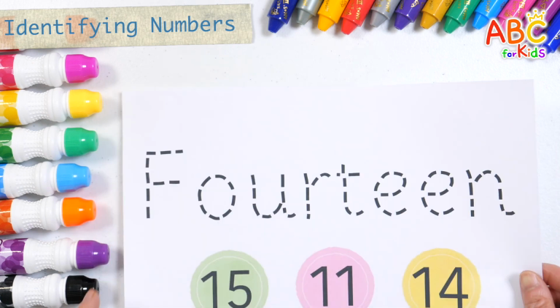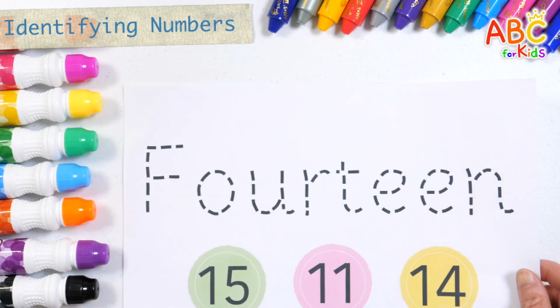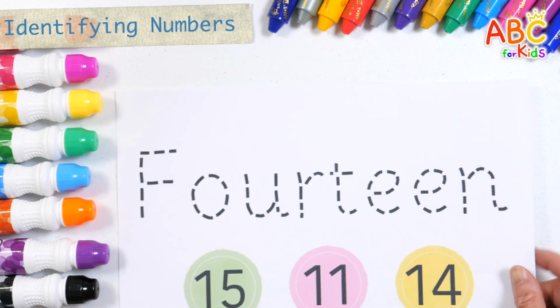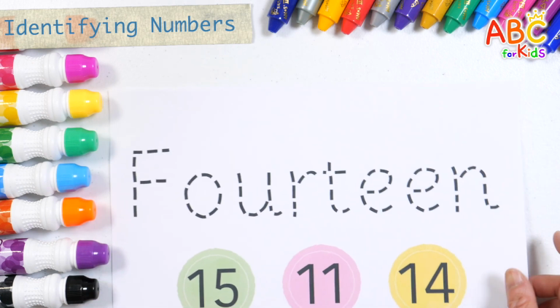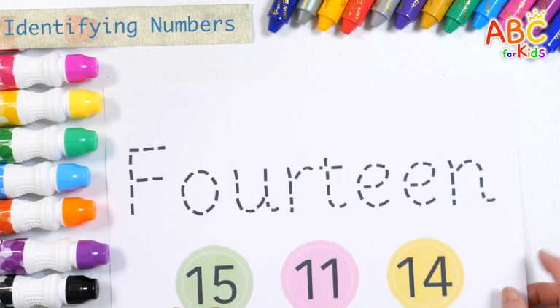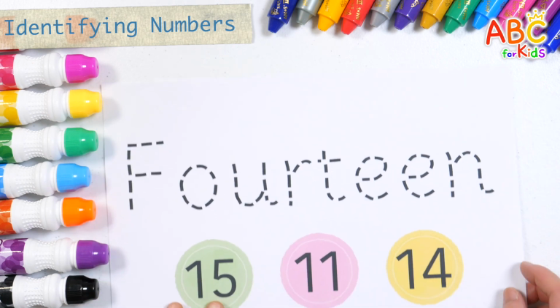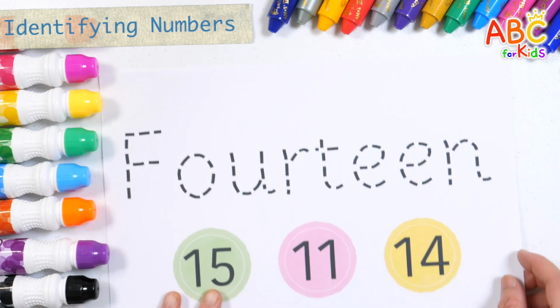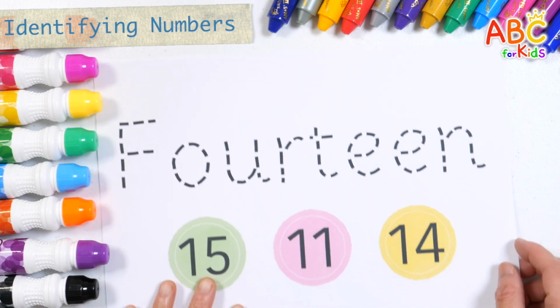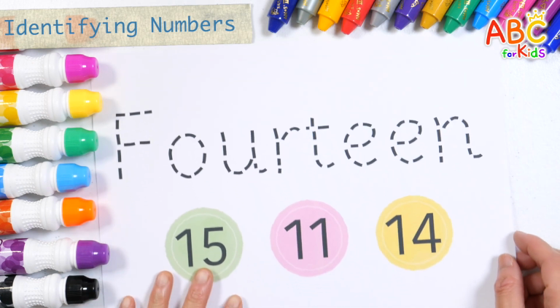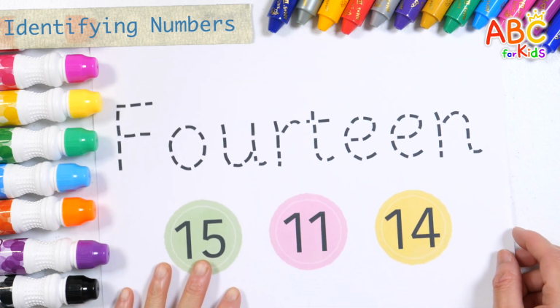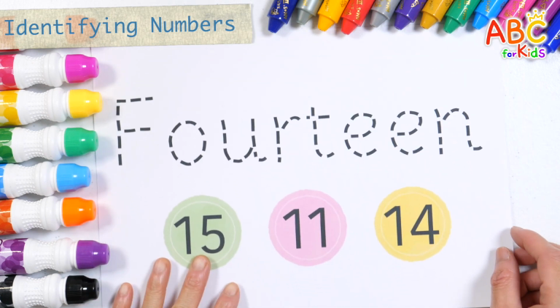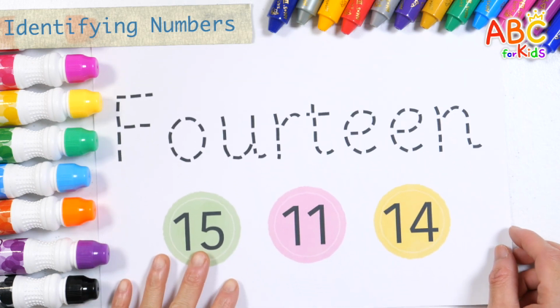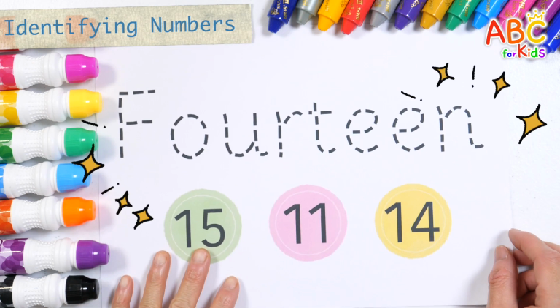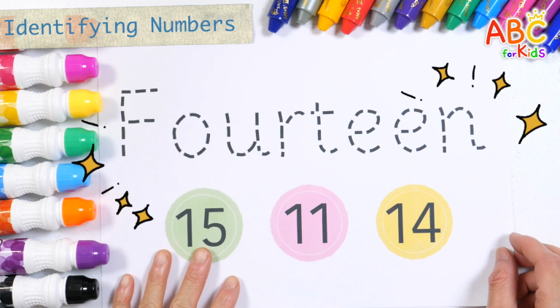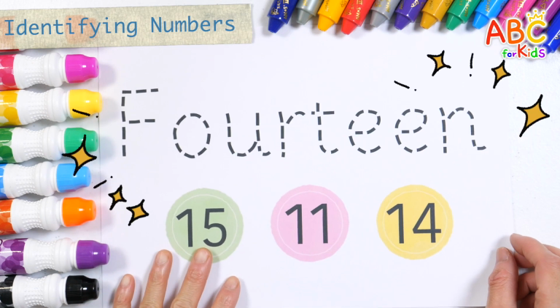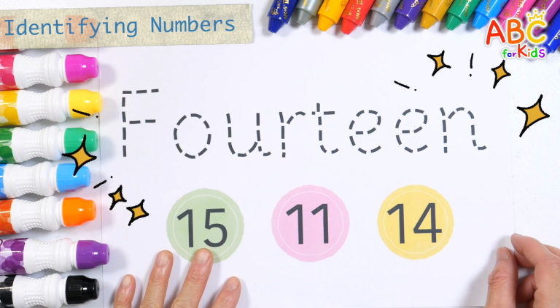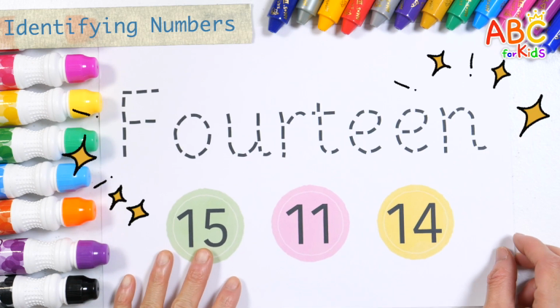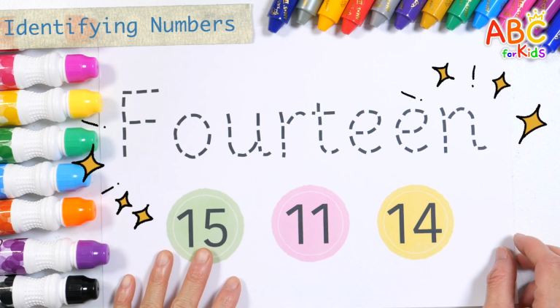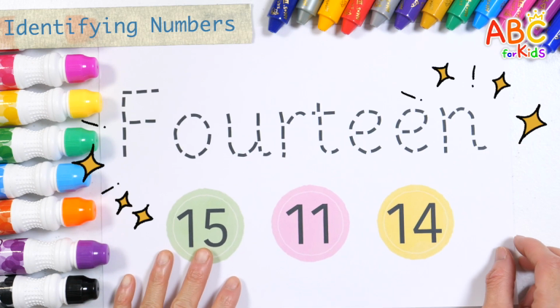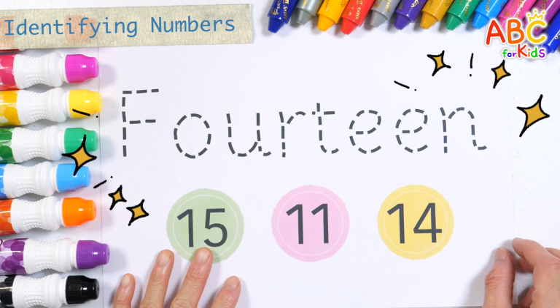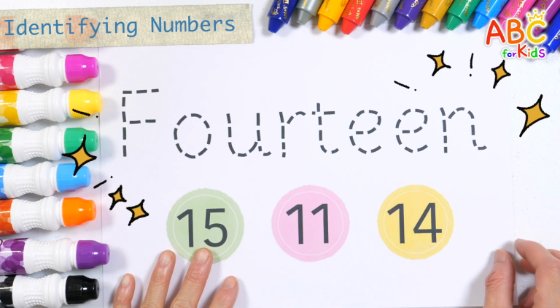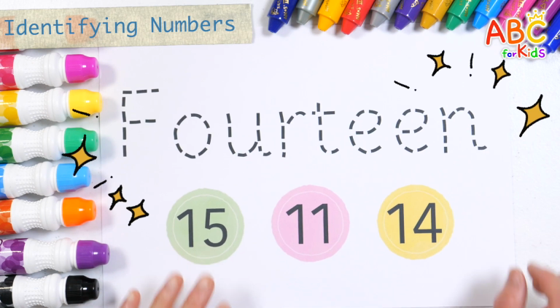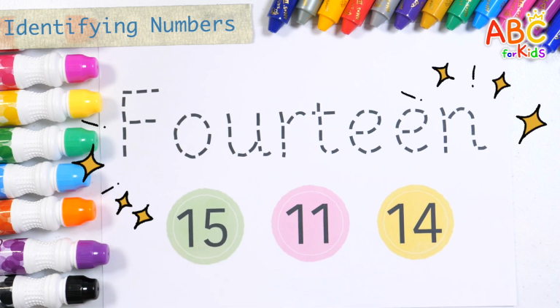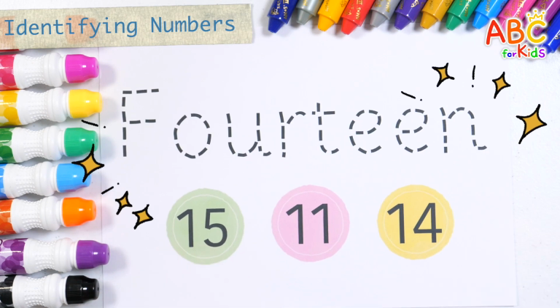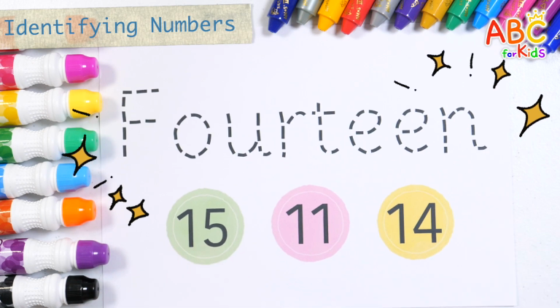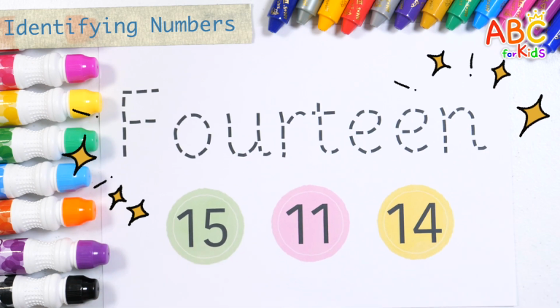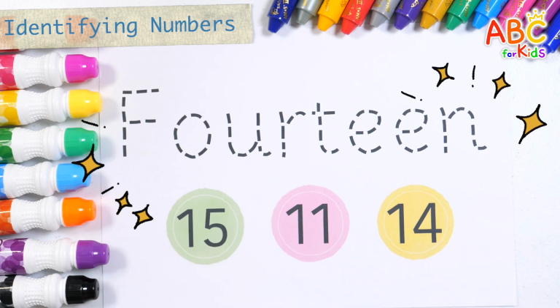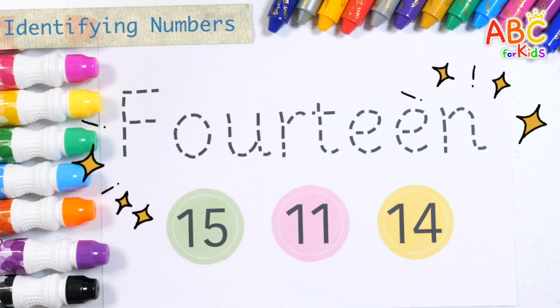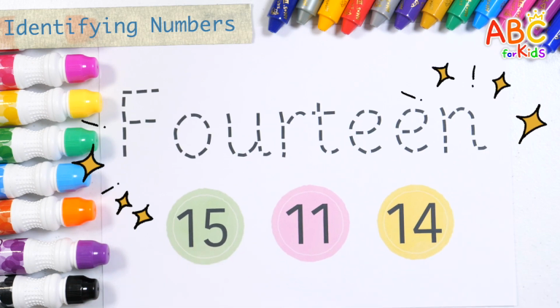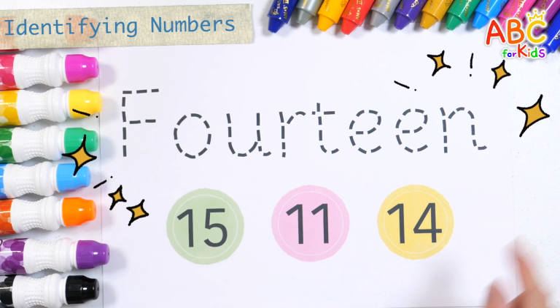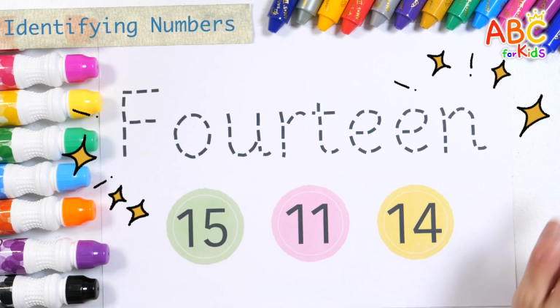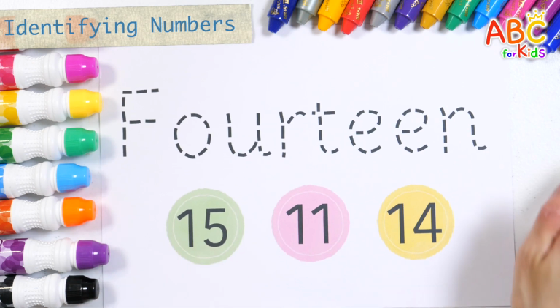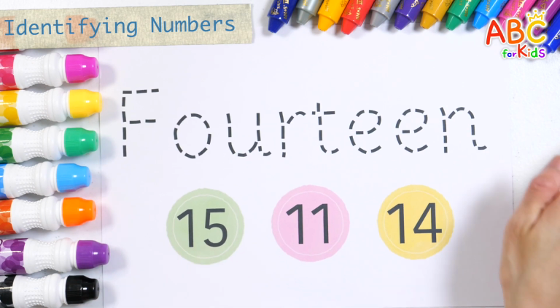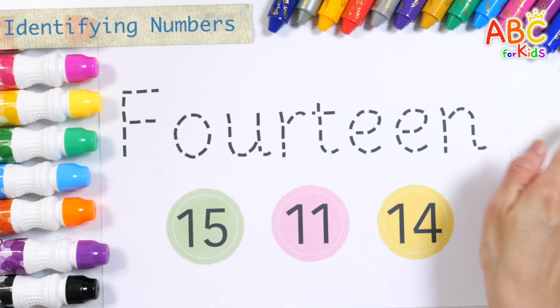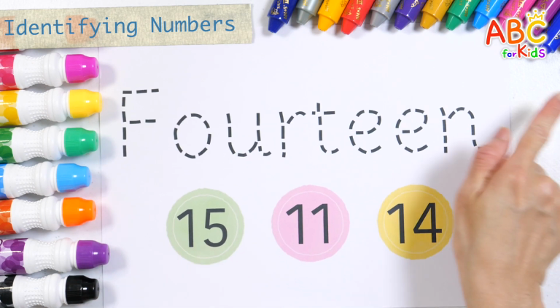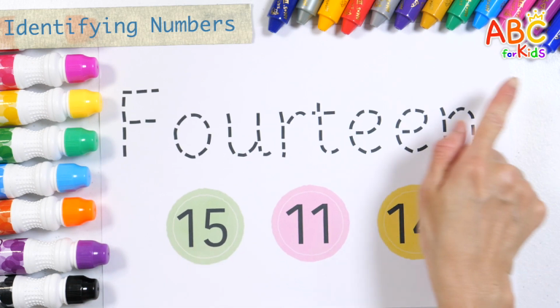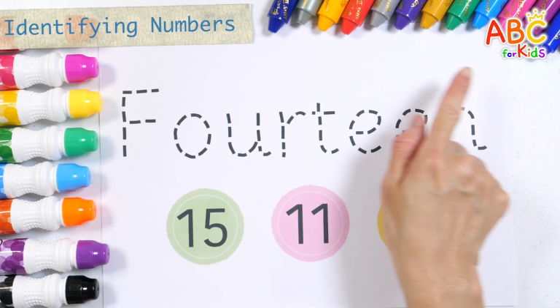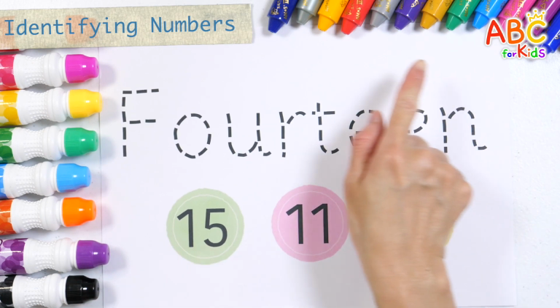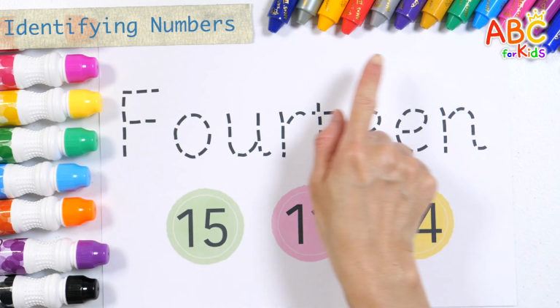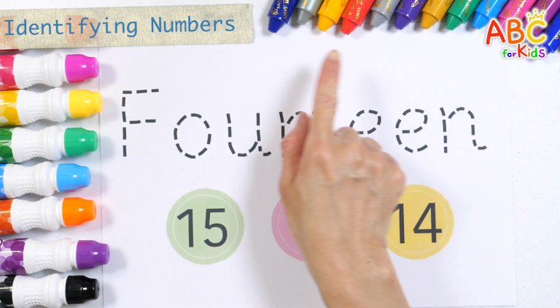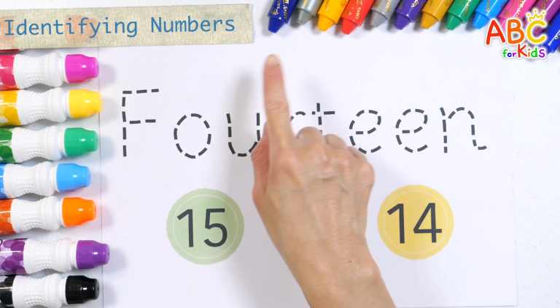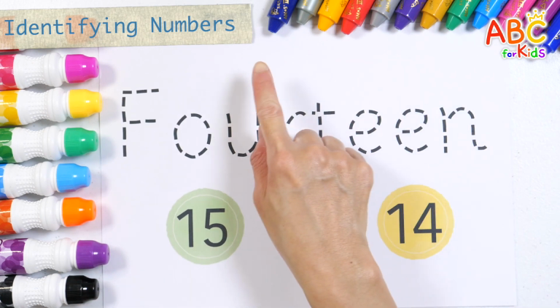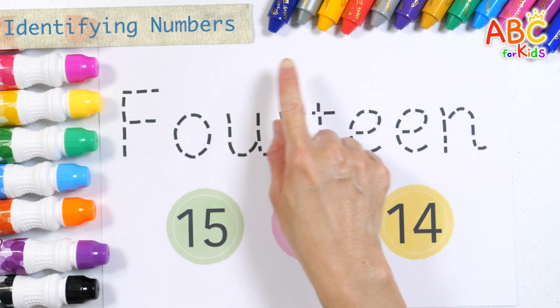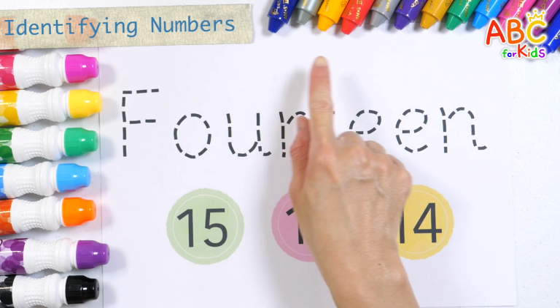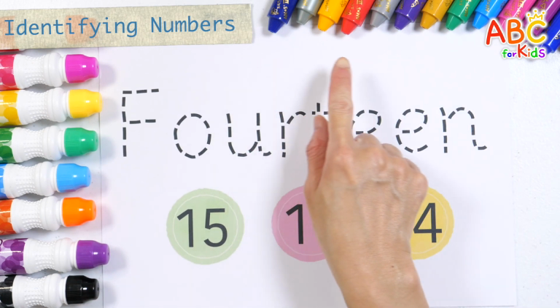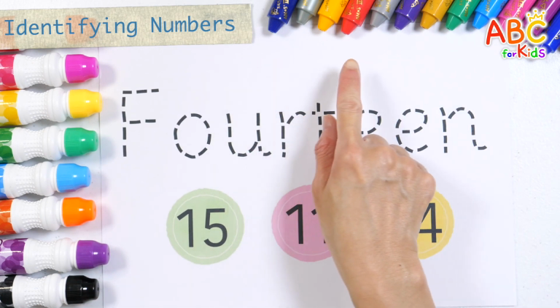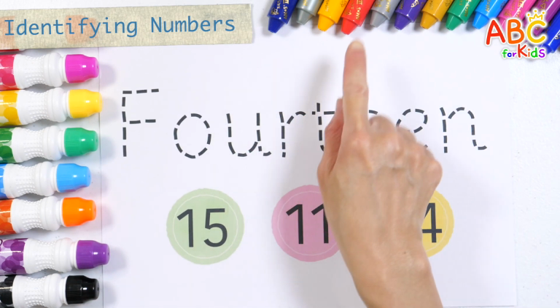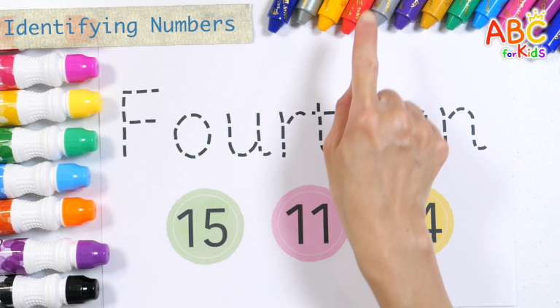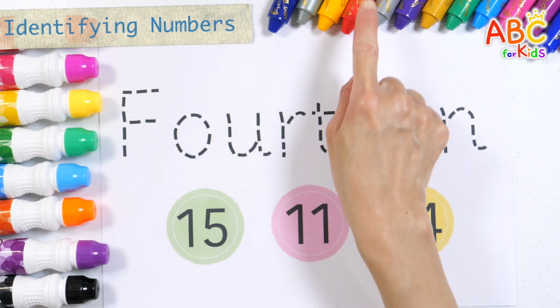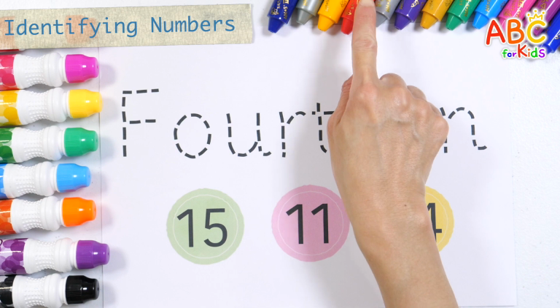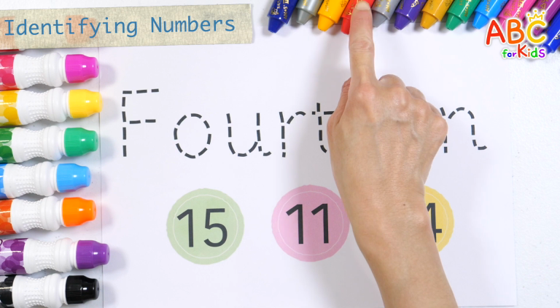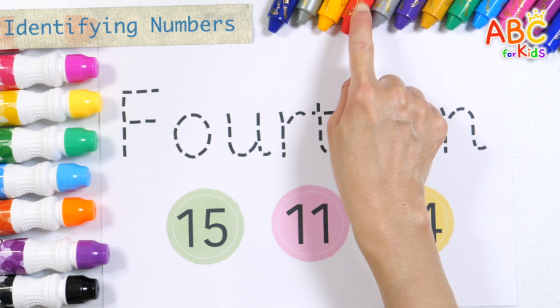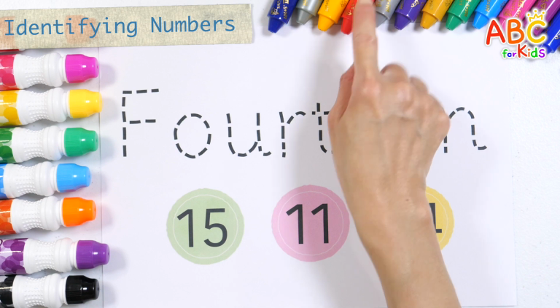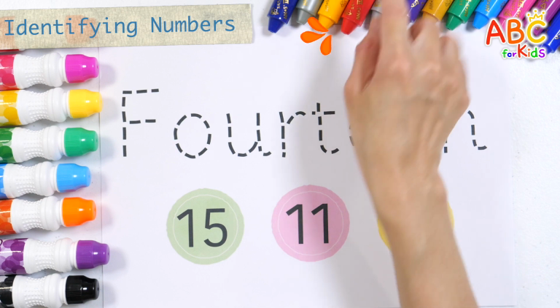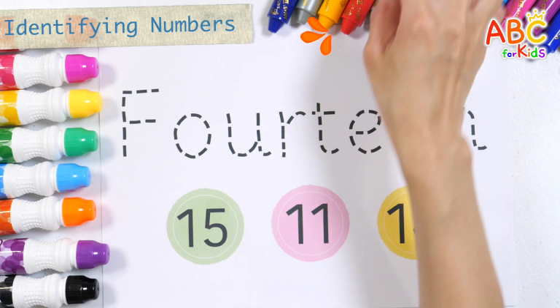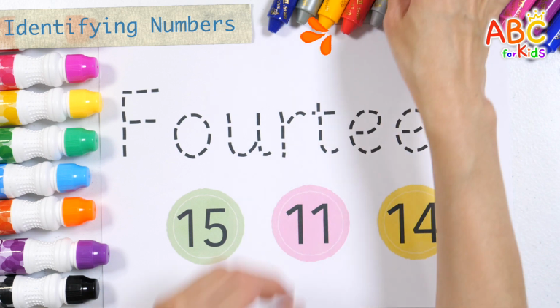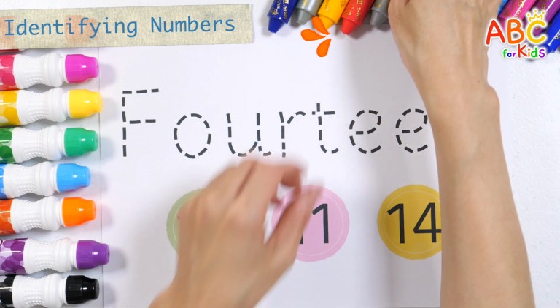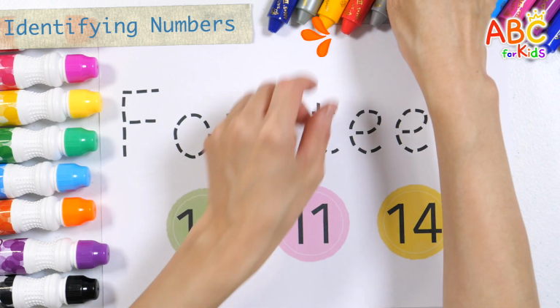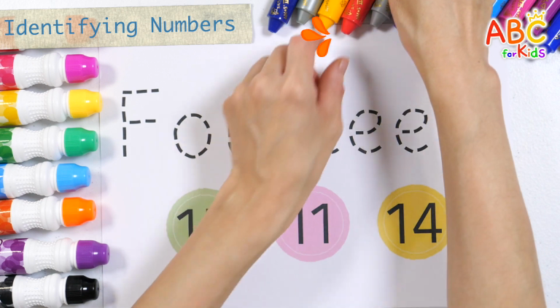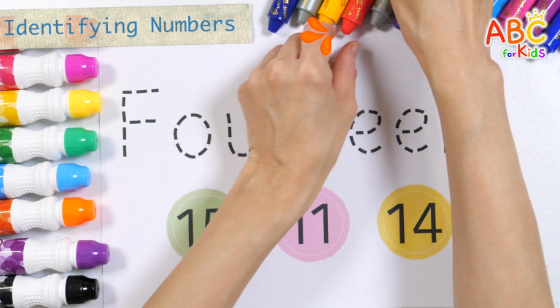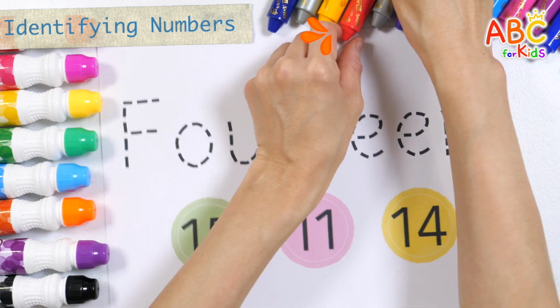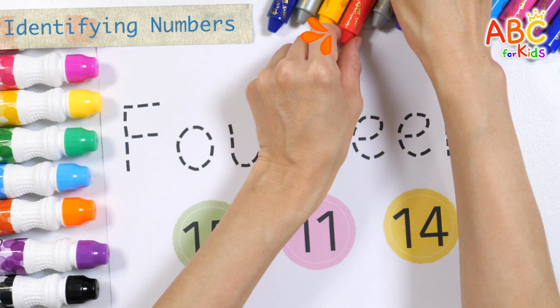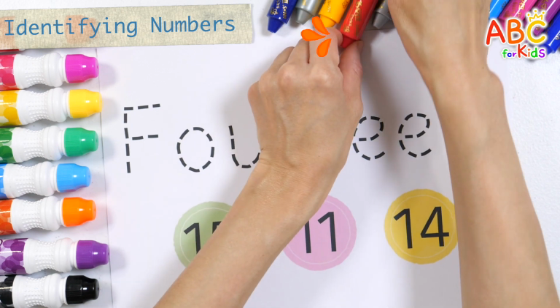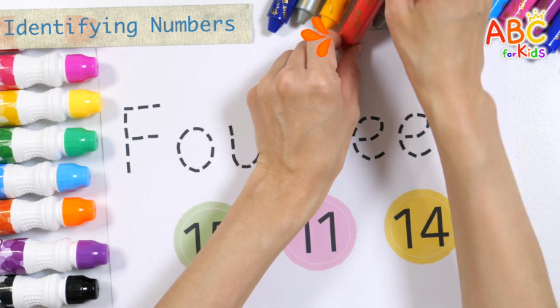Let's write a letter, find the right number, and circle it. Next time won't you sing with me?